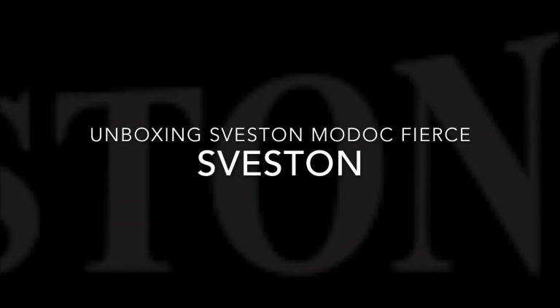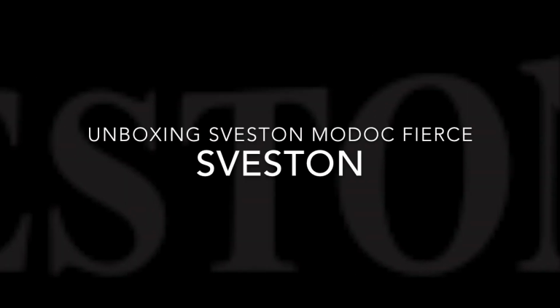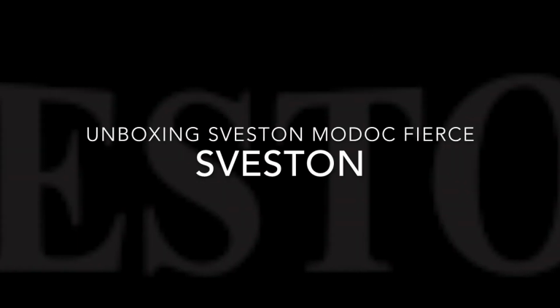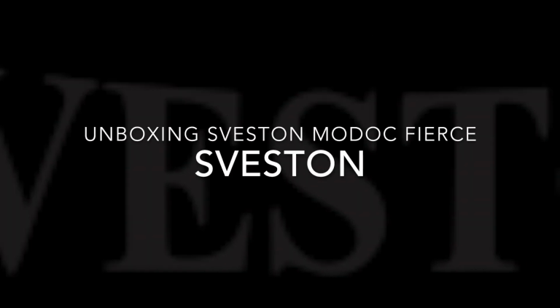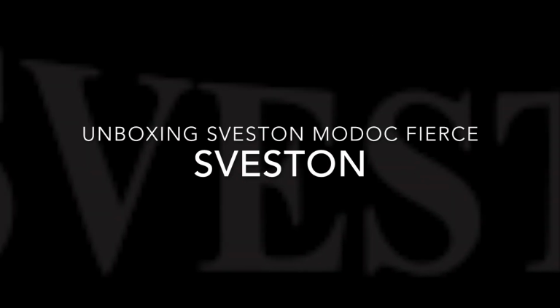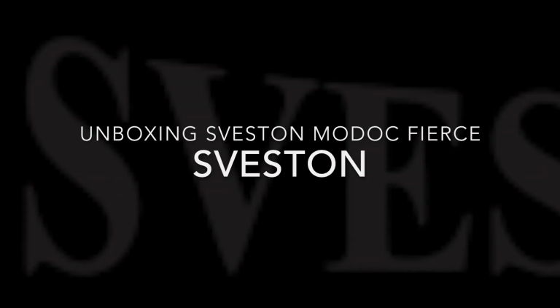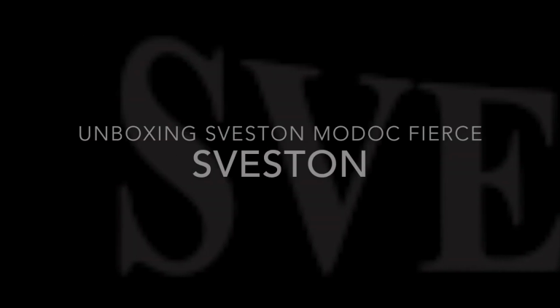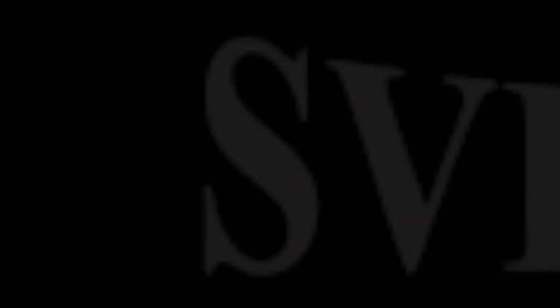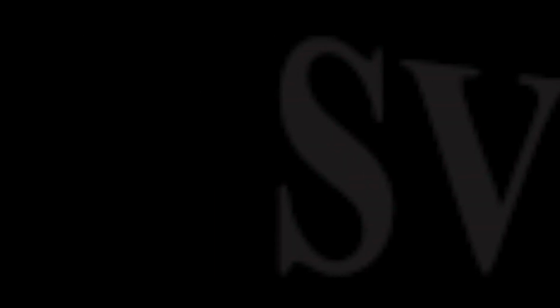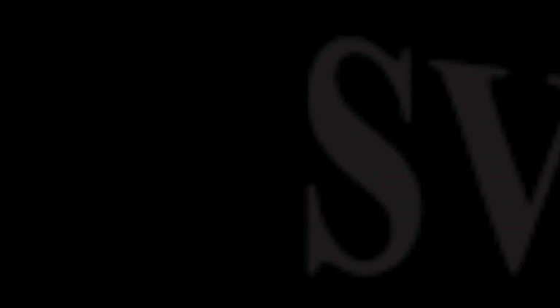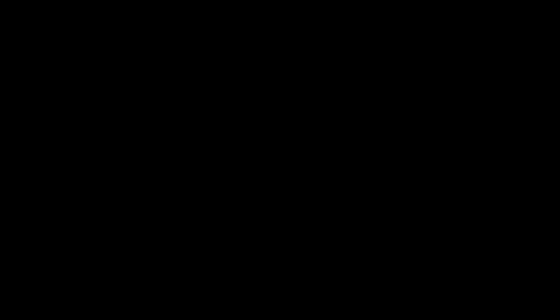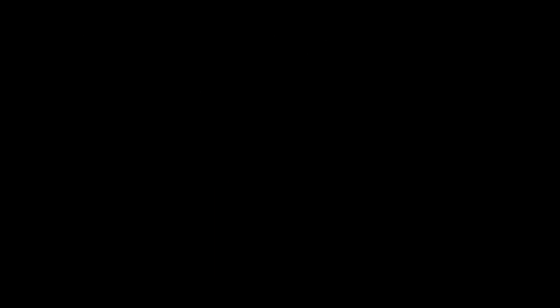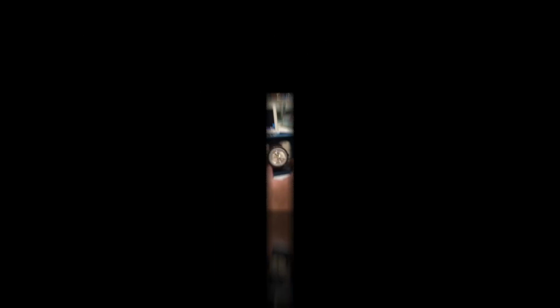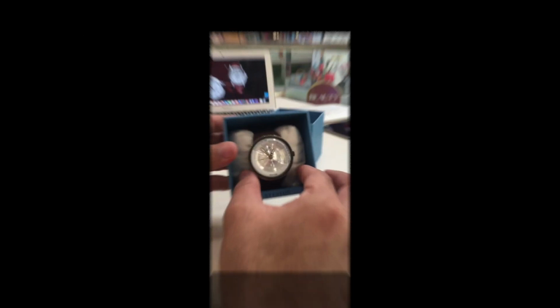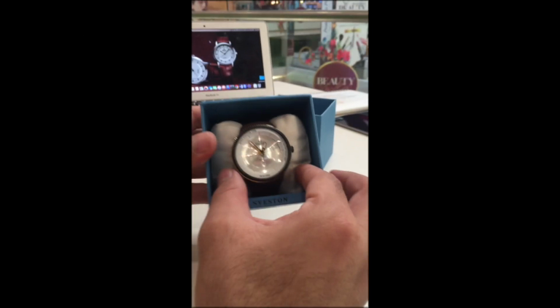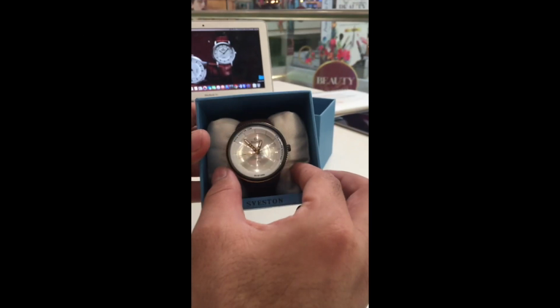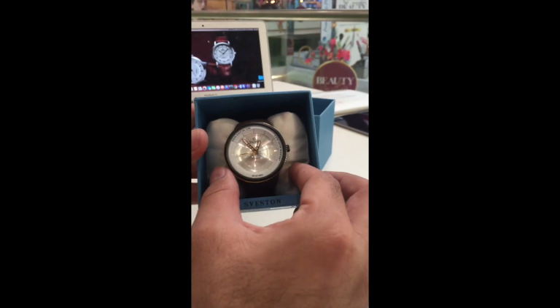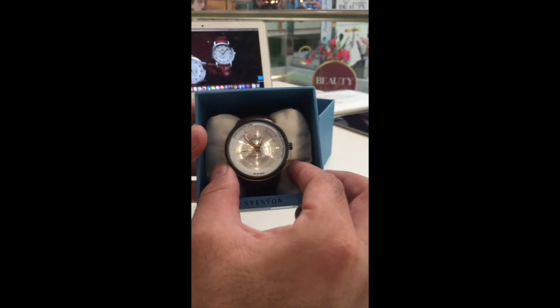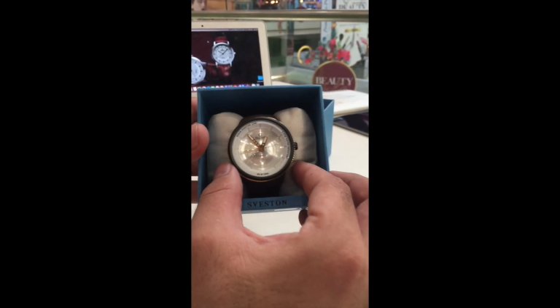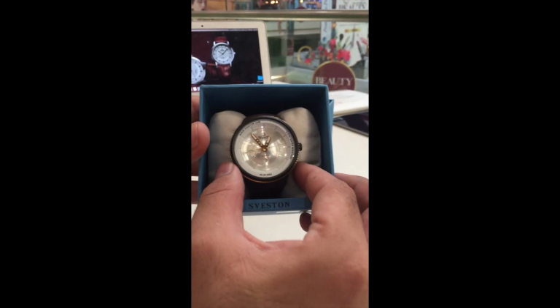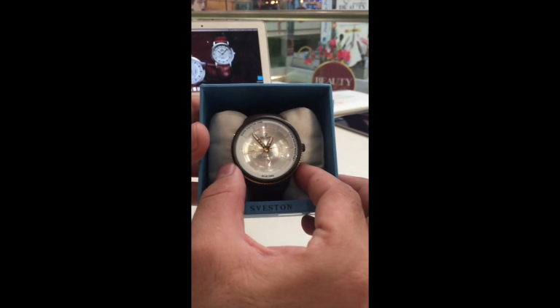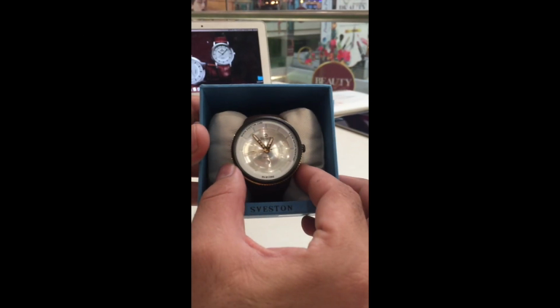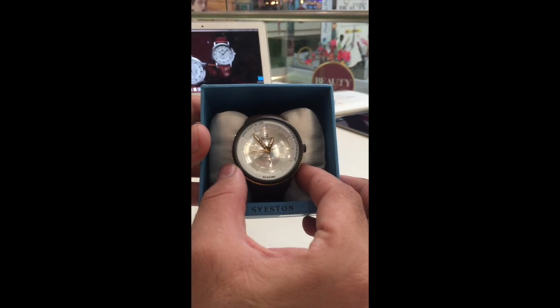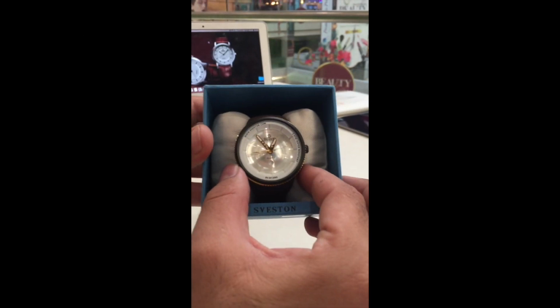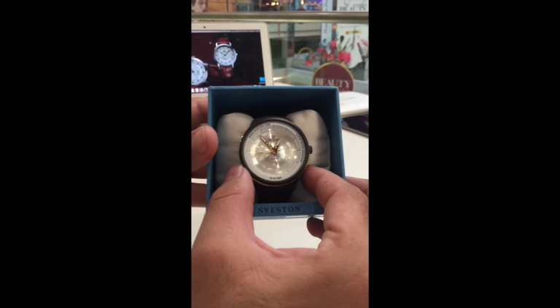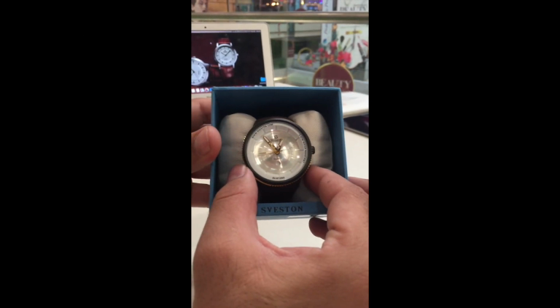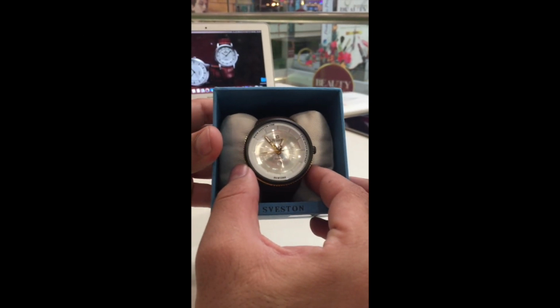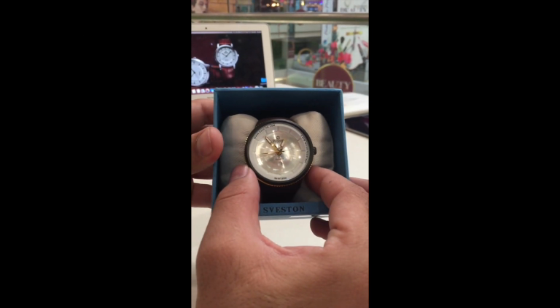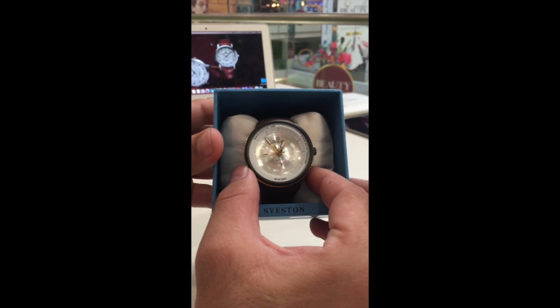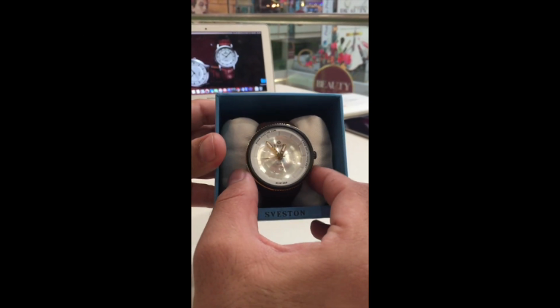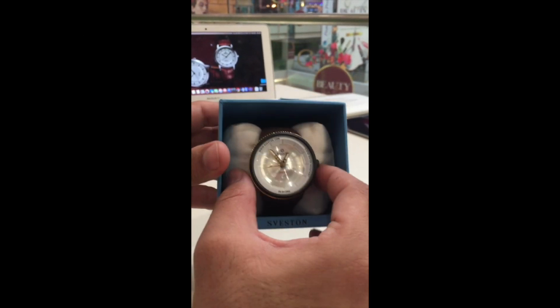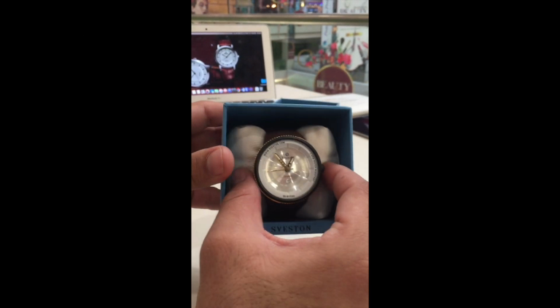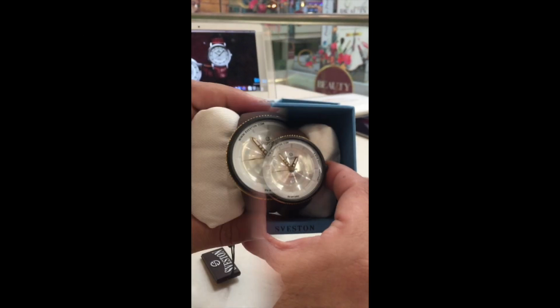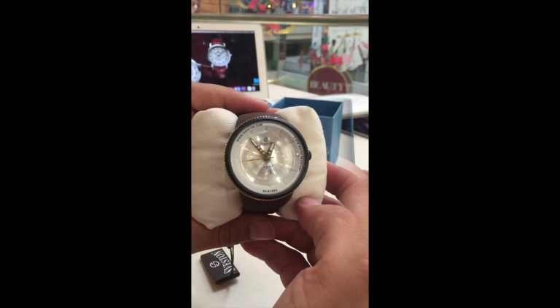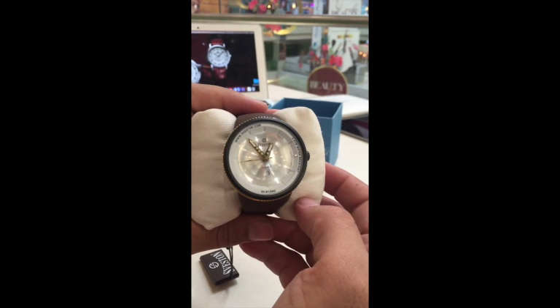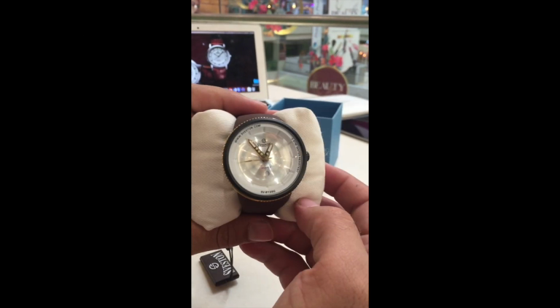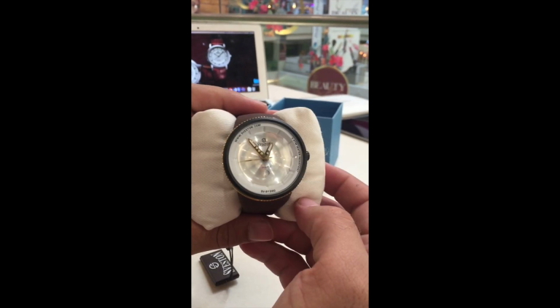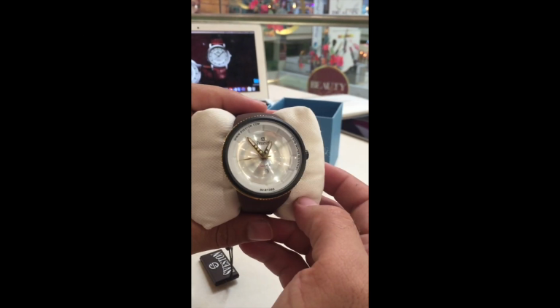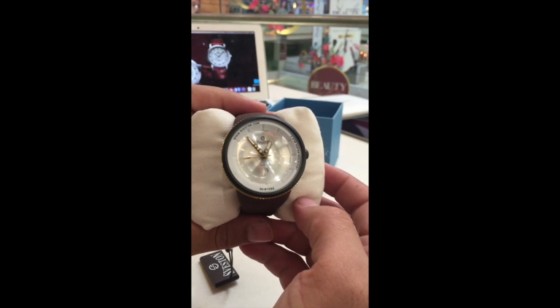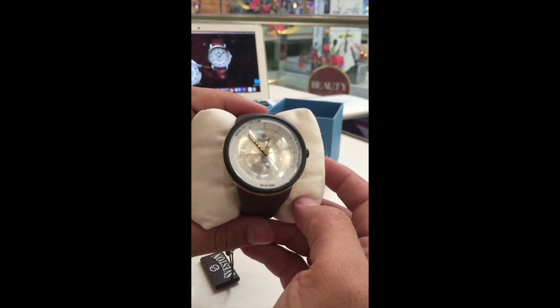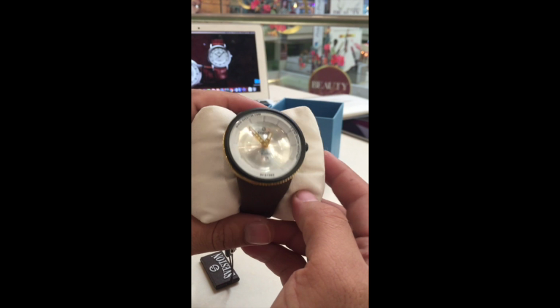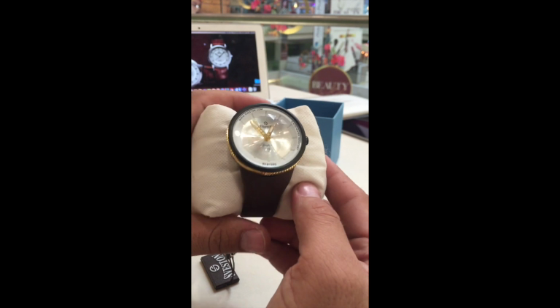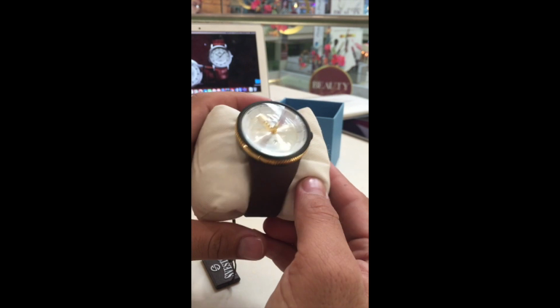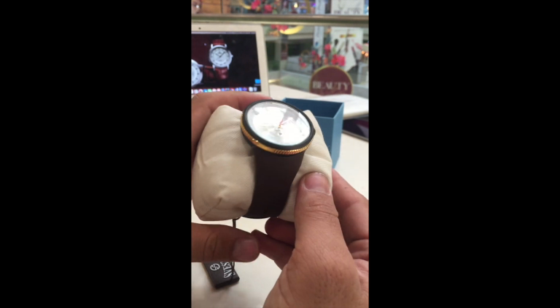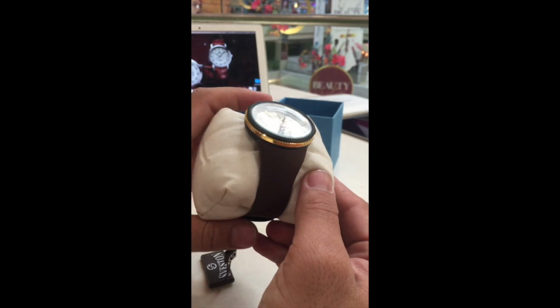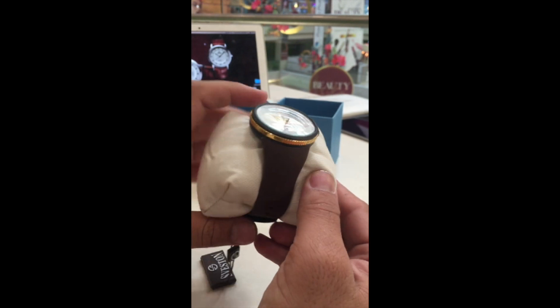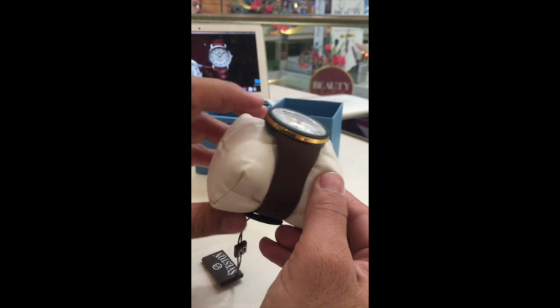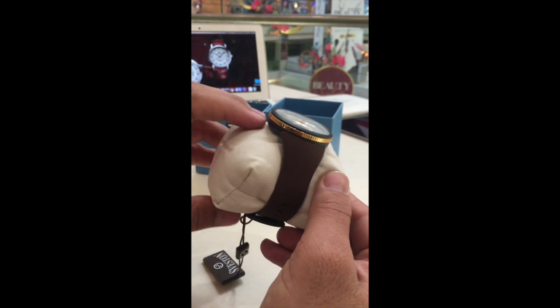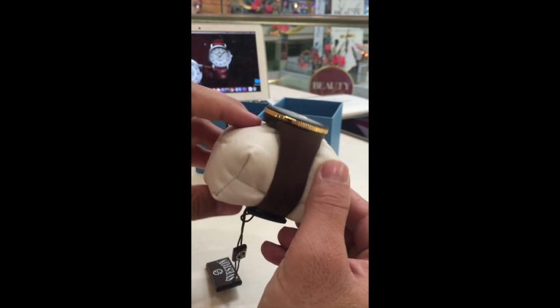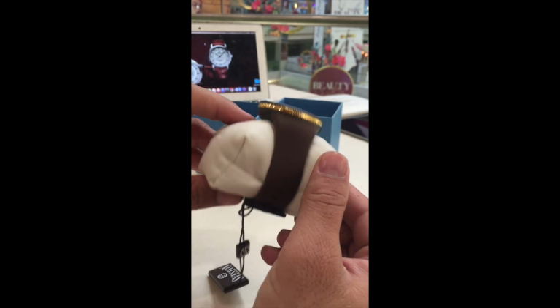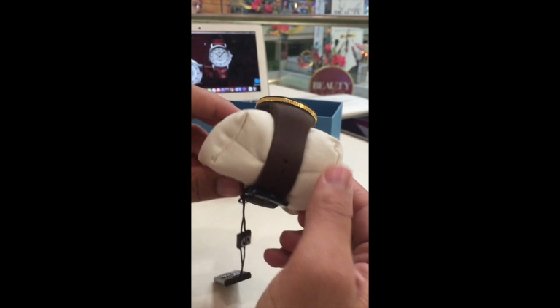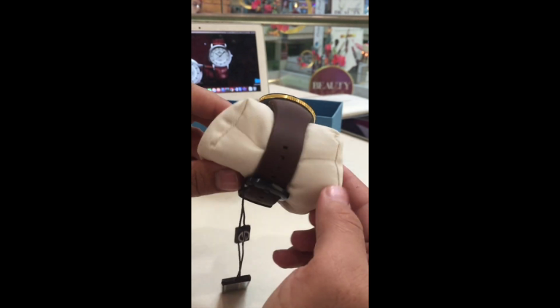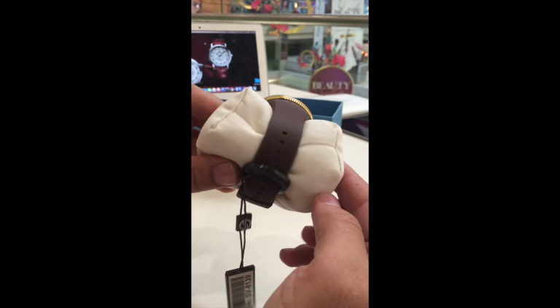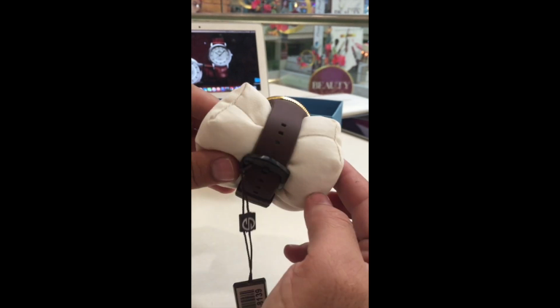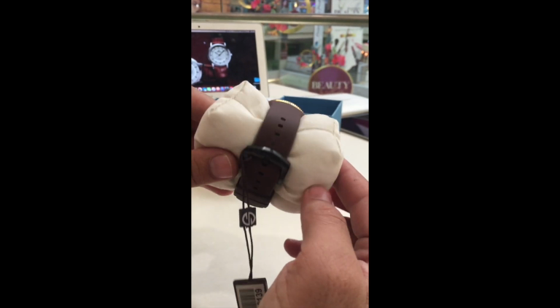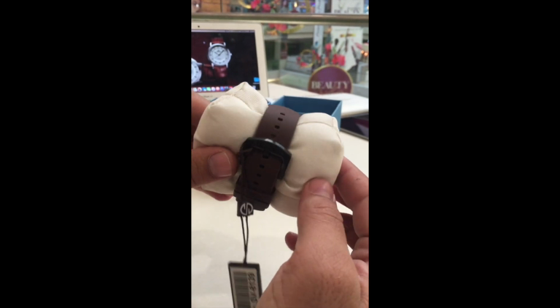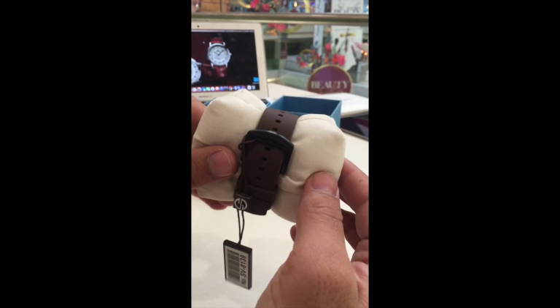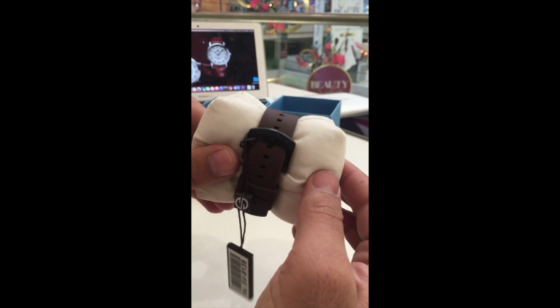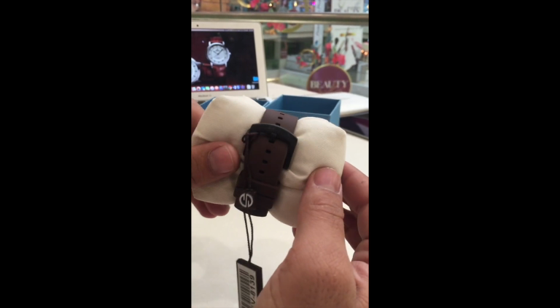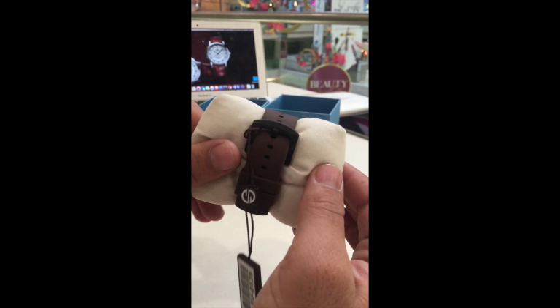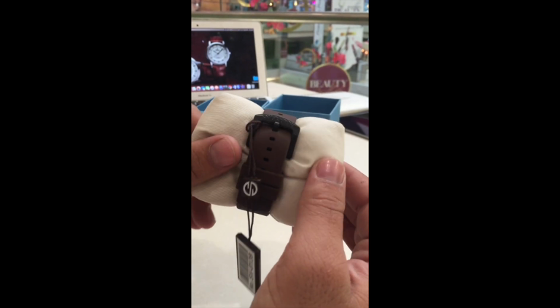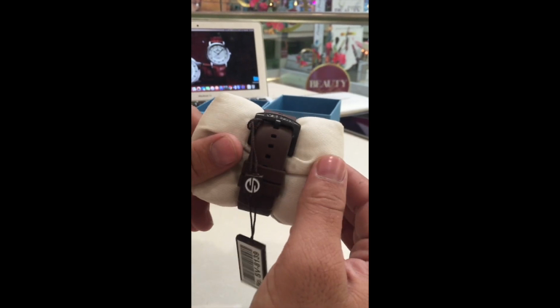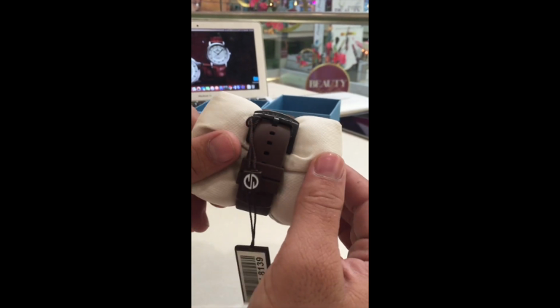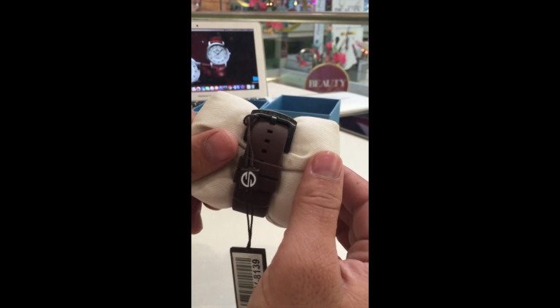Hello folks, this is Rod from Seveston. Today, we are unboxing Seveston Modic Fierce from Sports Collection.